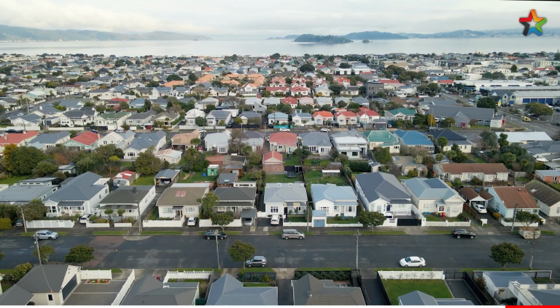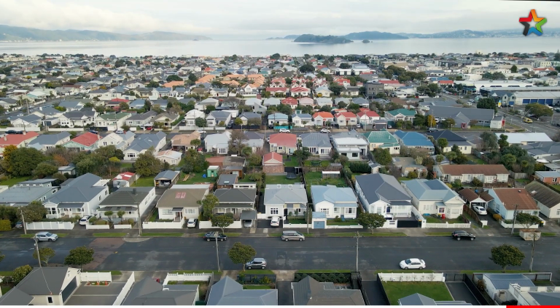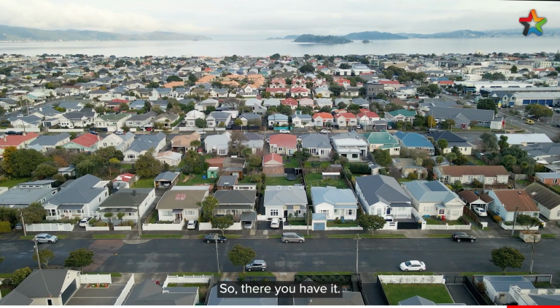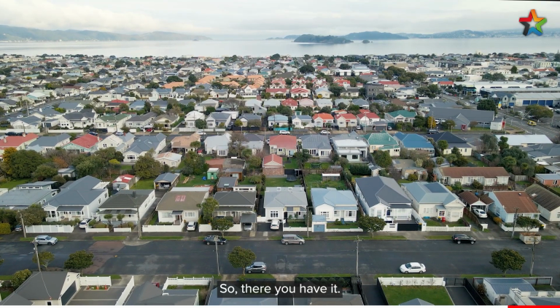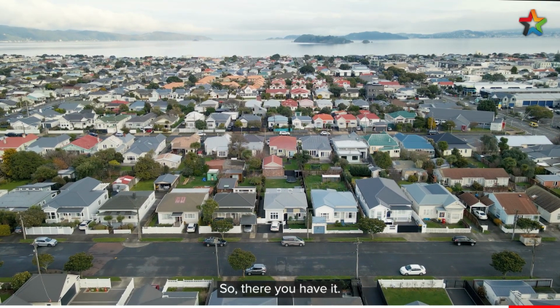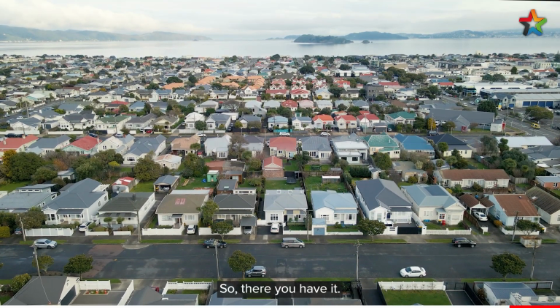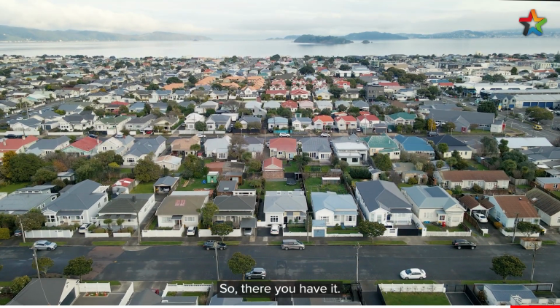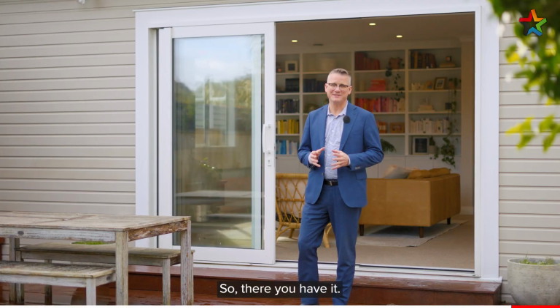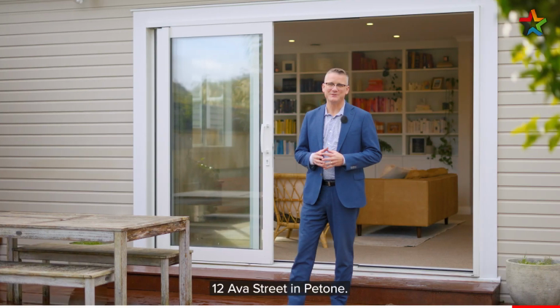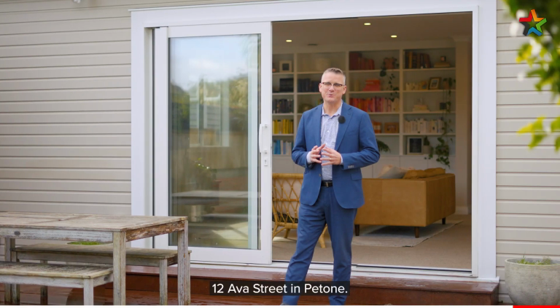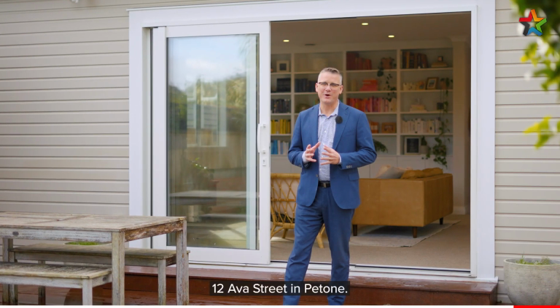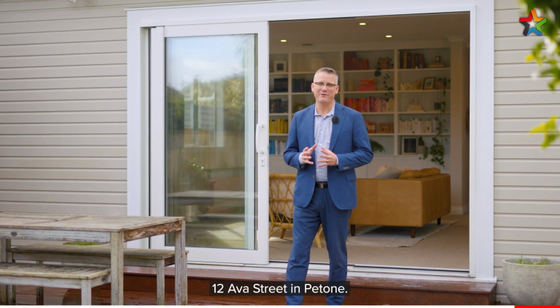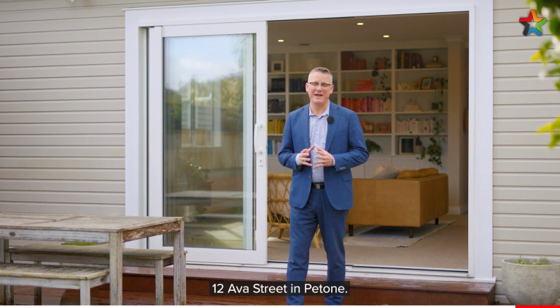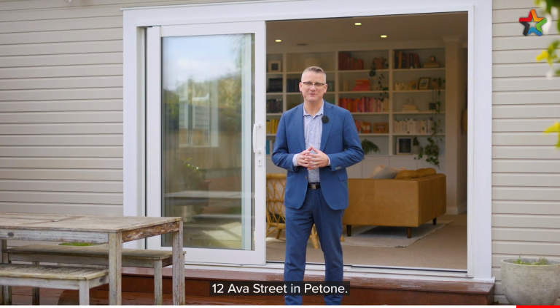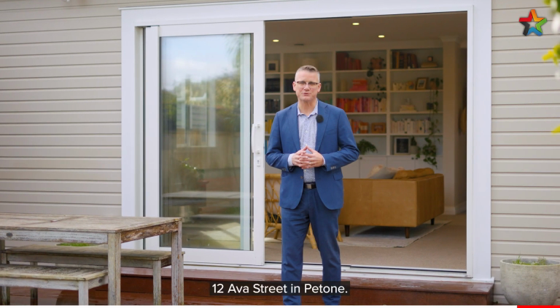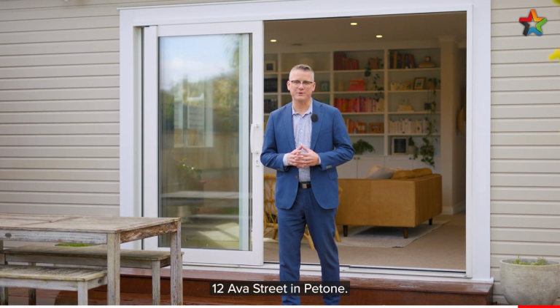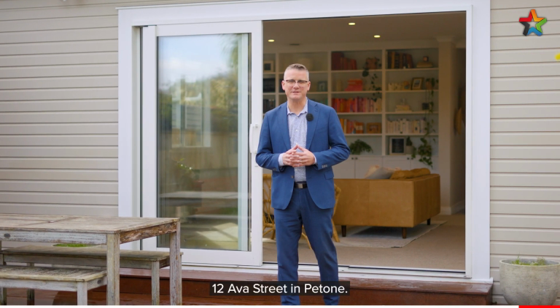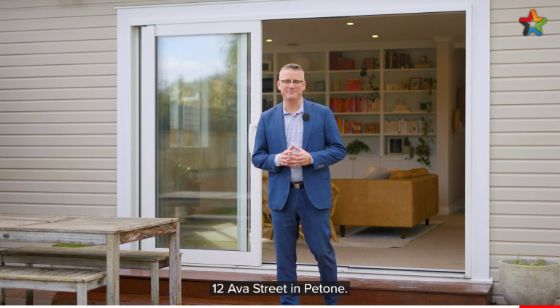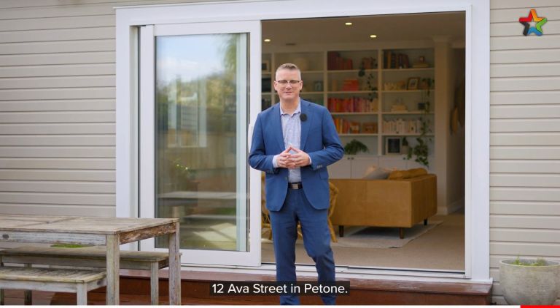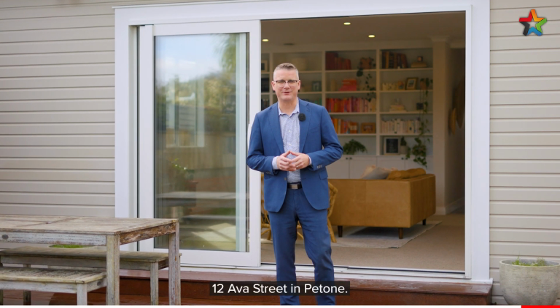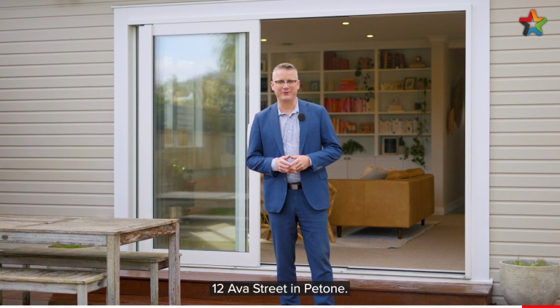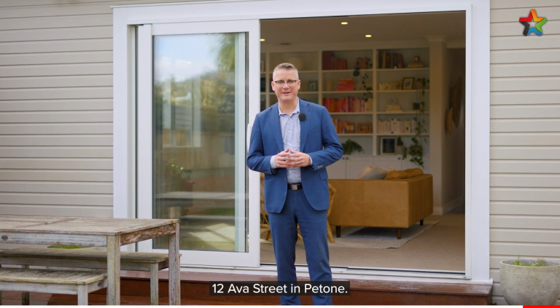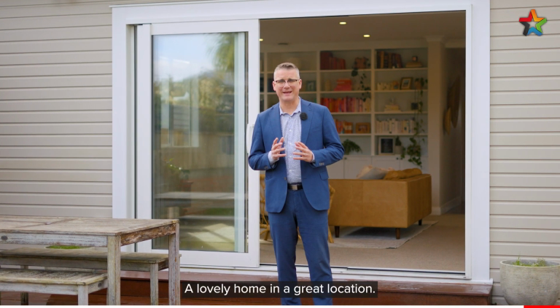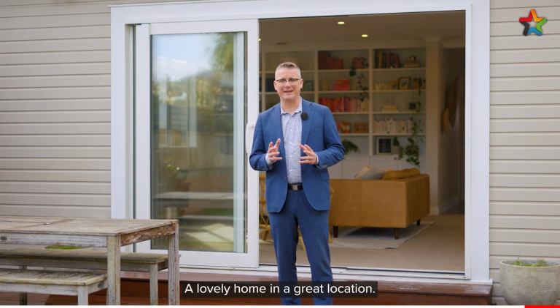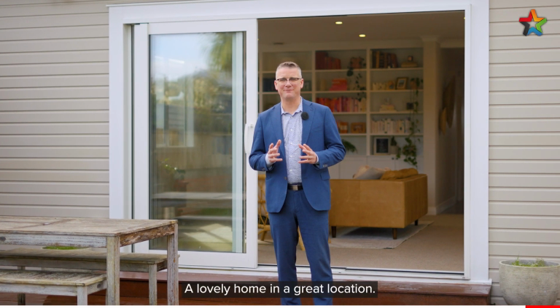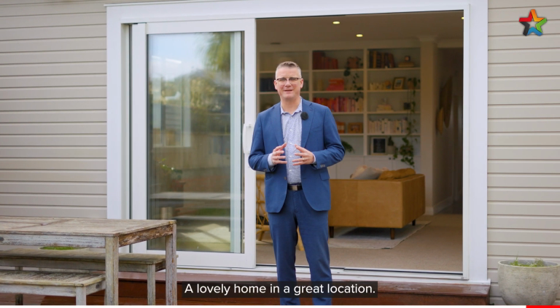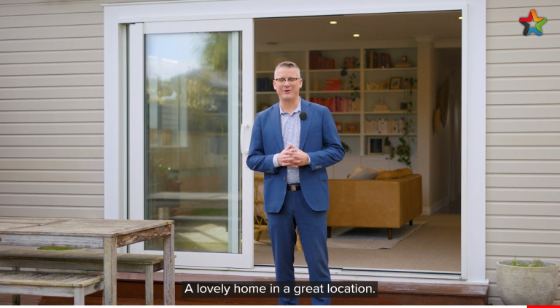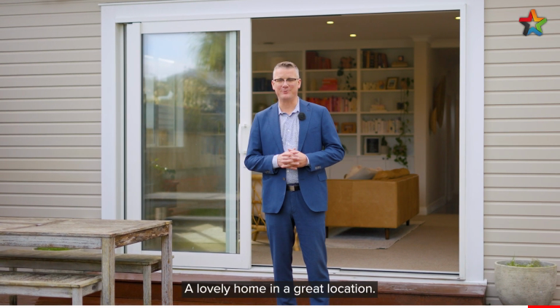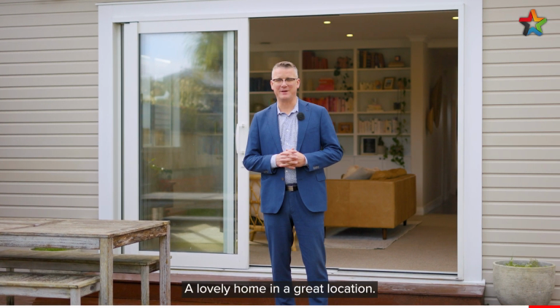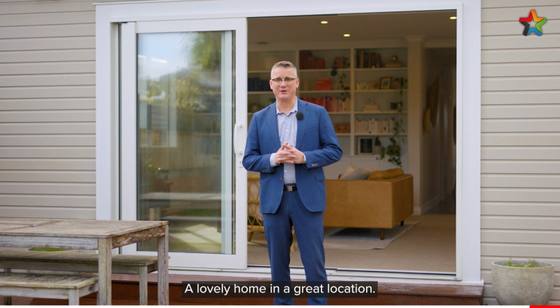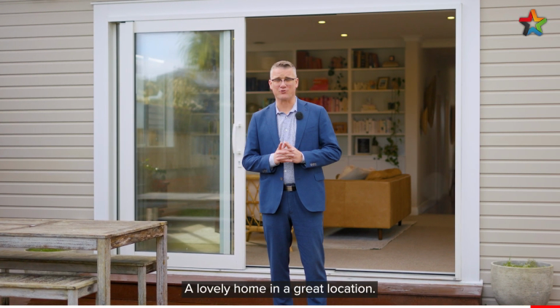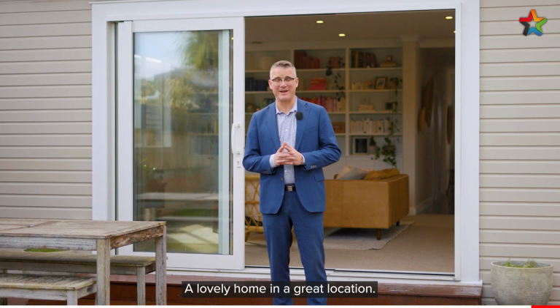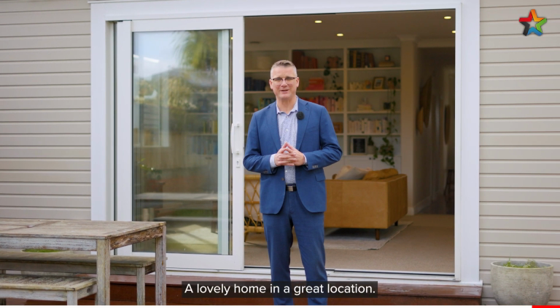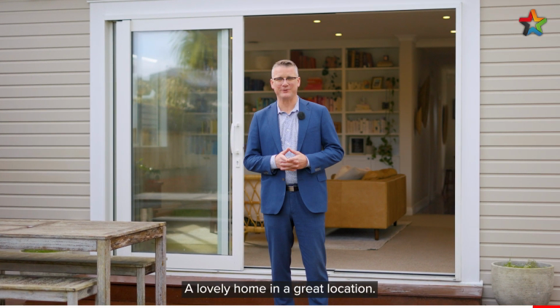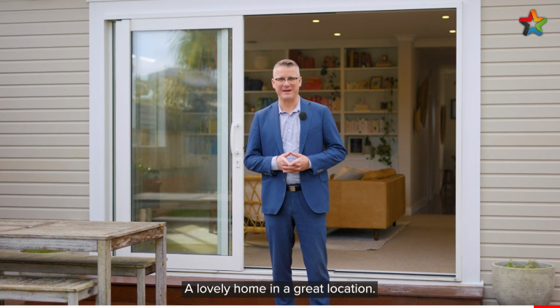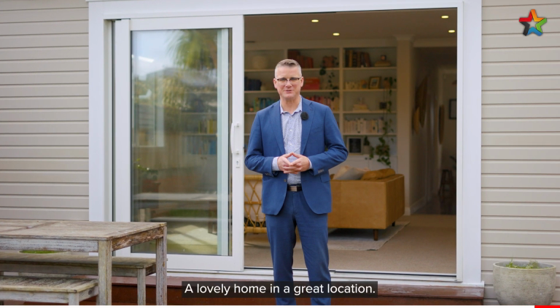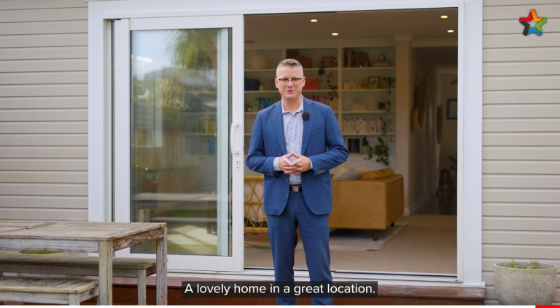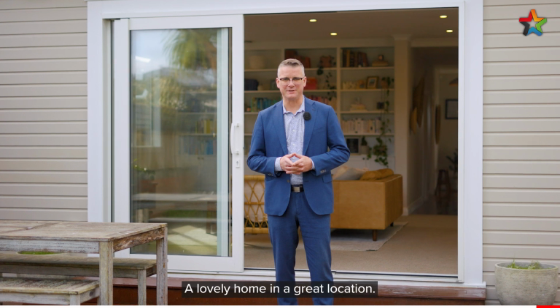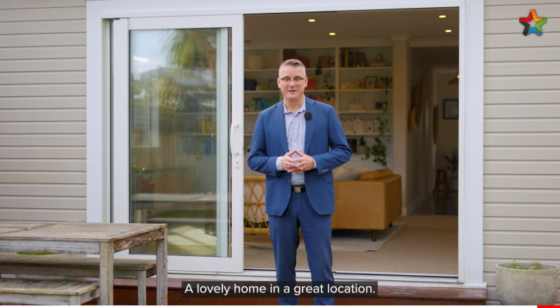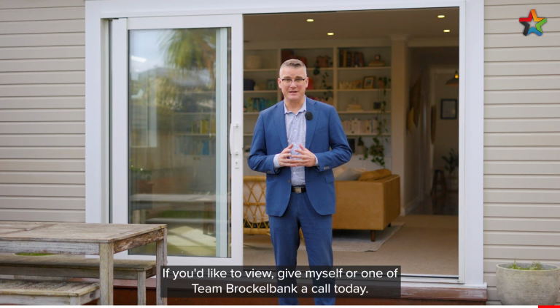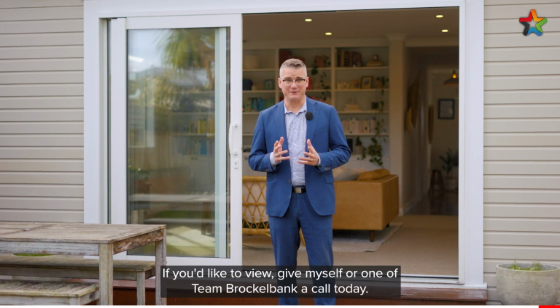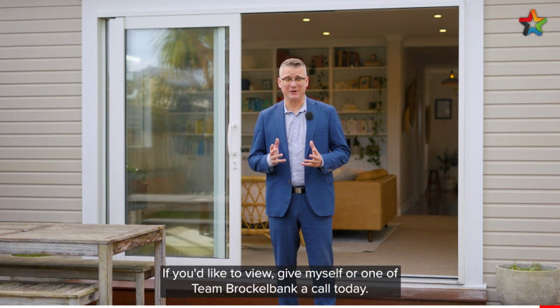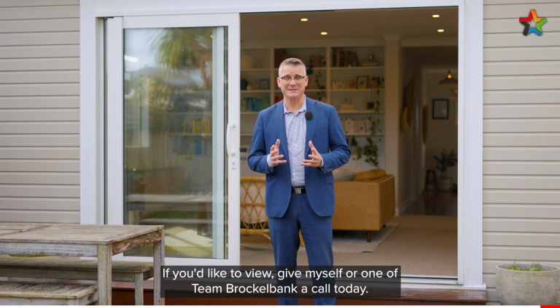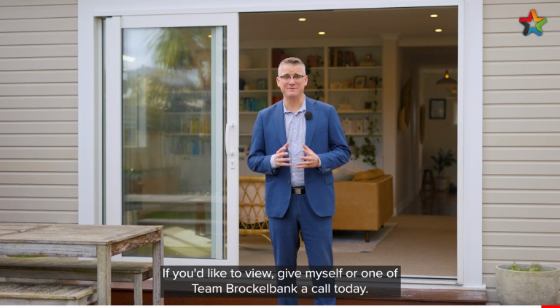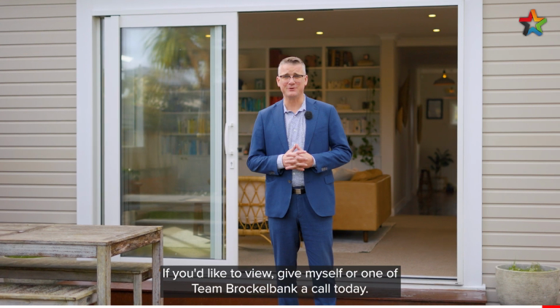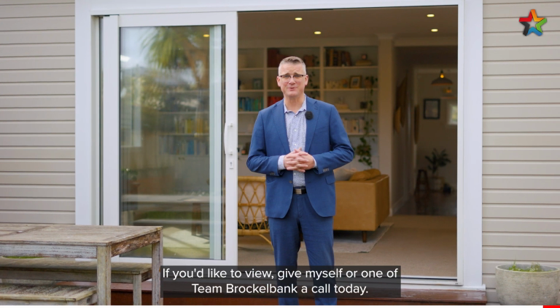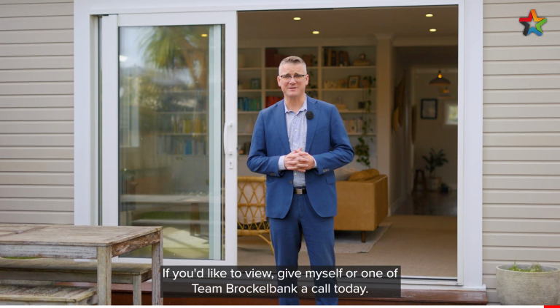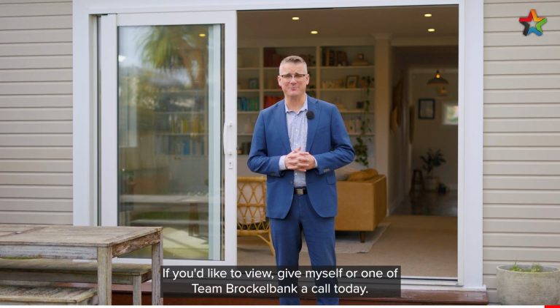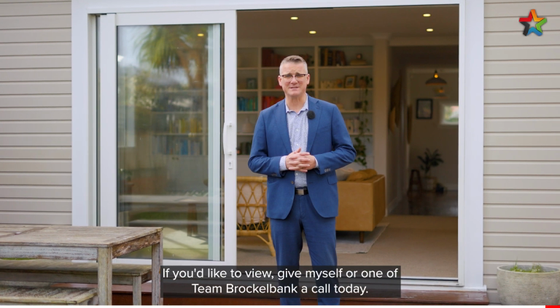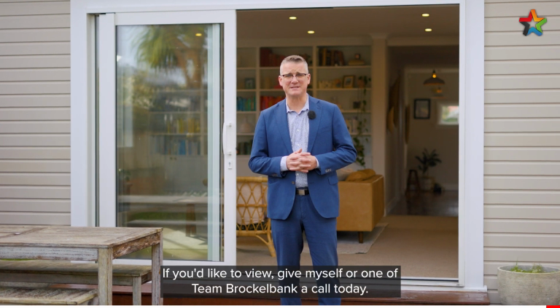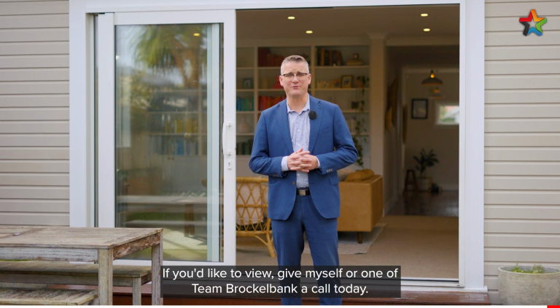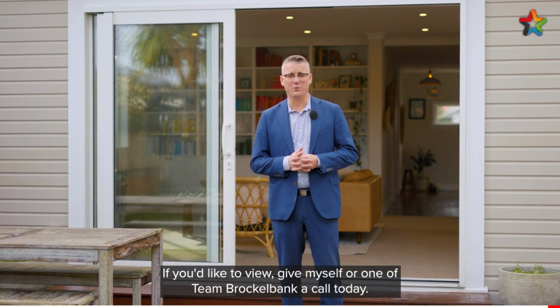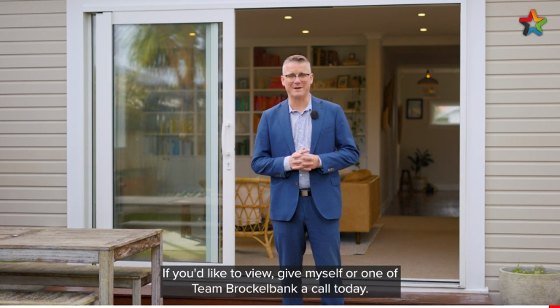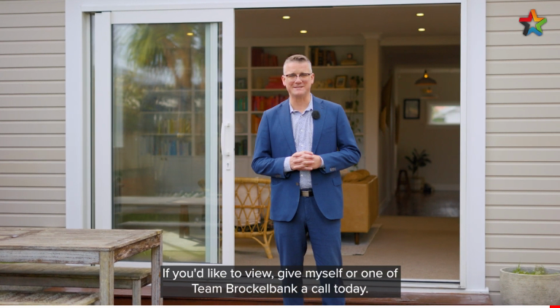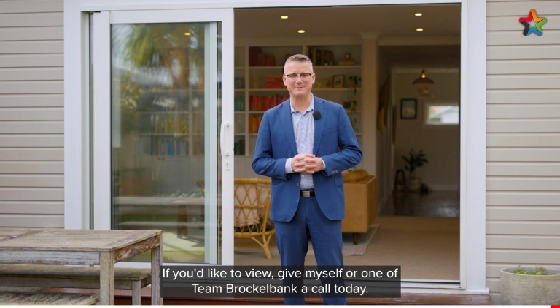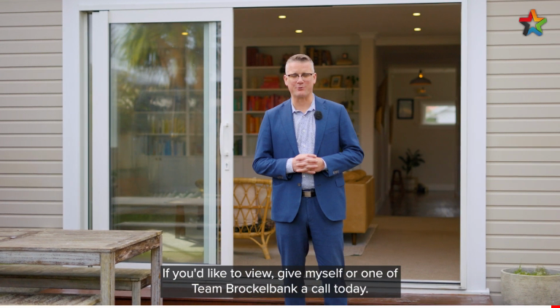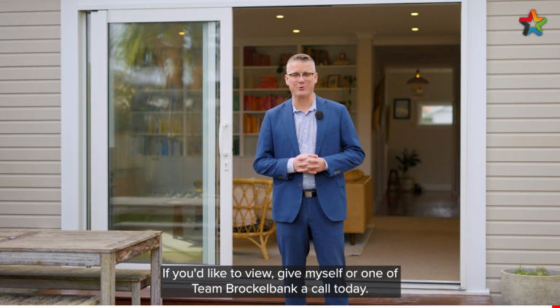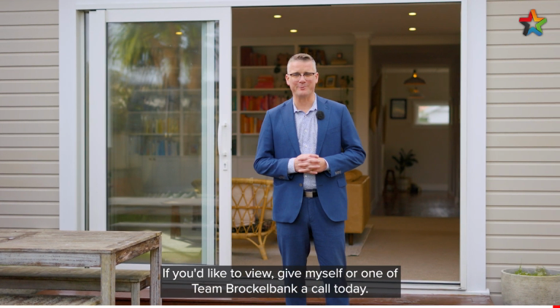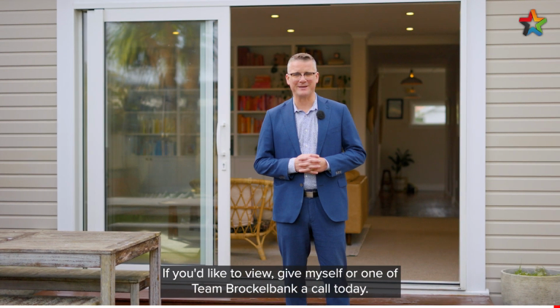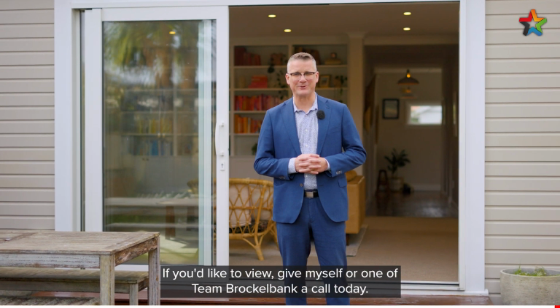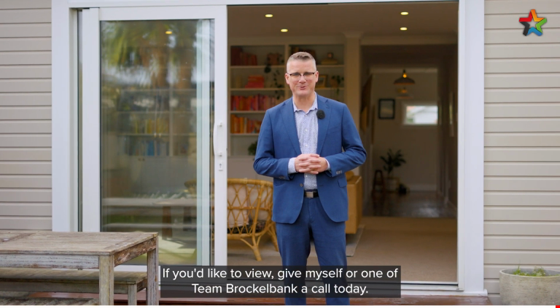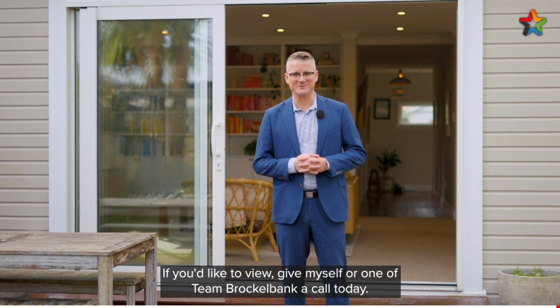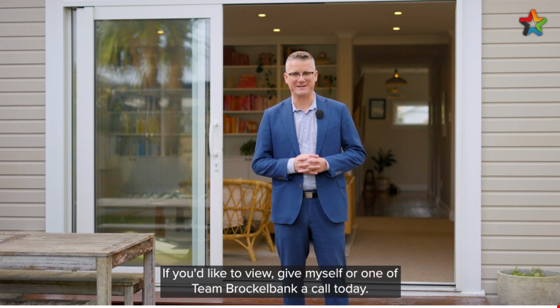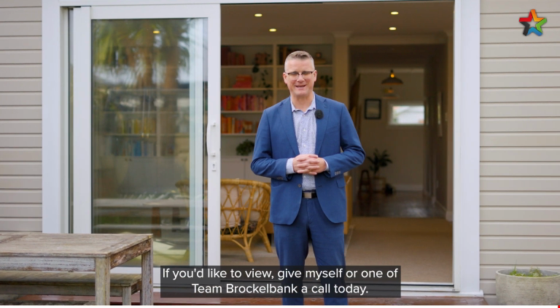So there you have it — 12 Ava Street in Petone. A lovely home and a great location. If you'd like to view, give myself or Shane Brocklebank a call today.